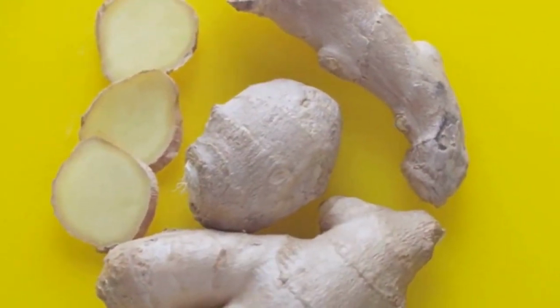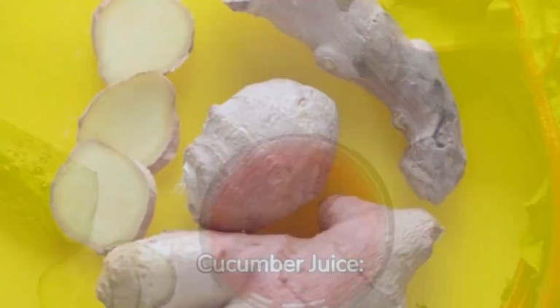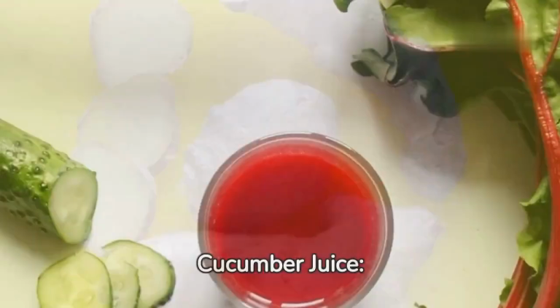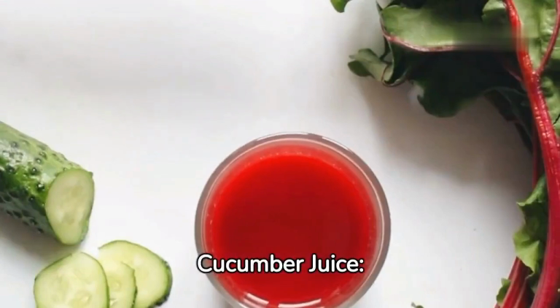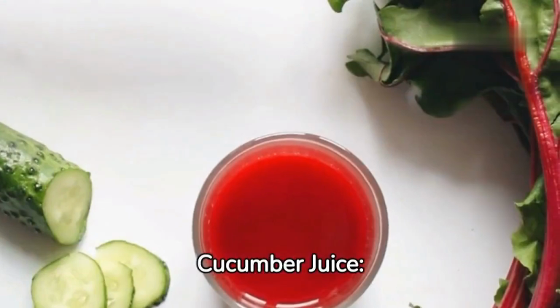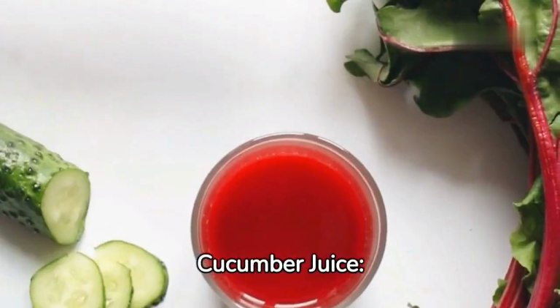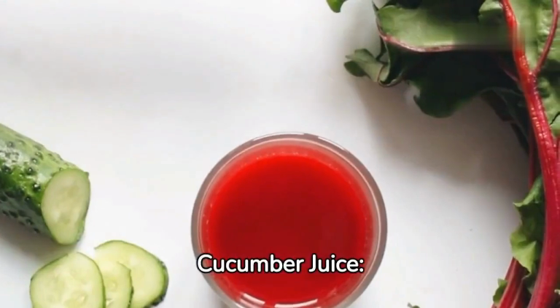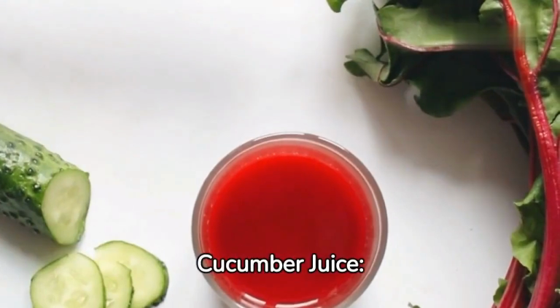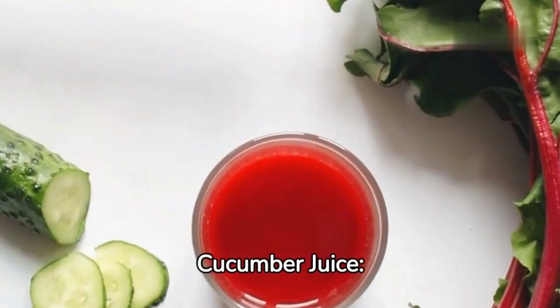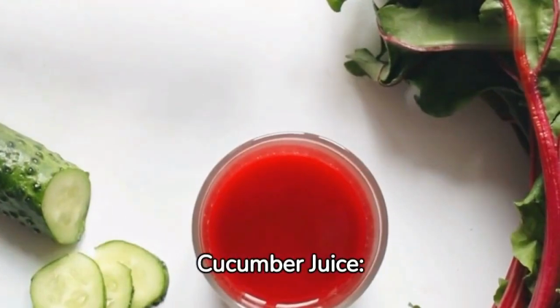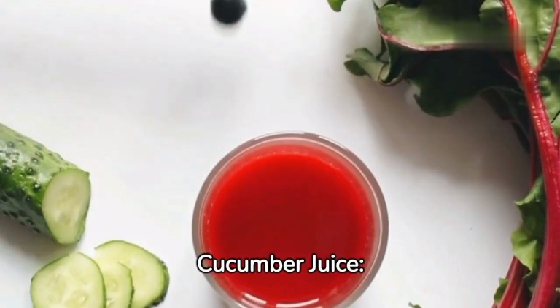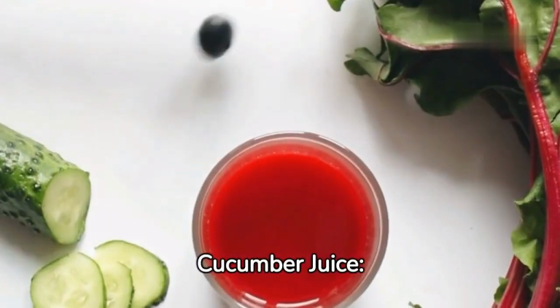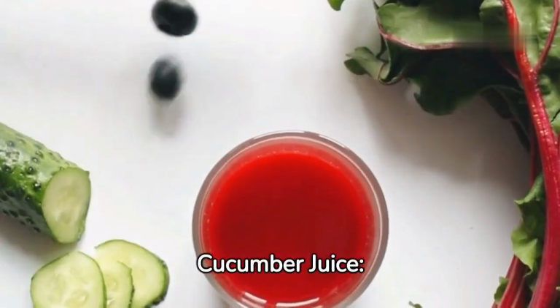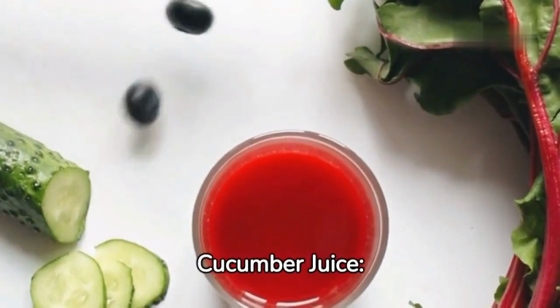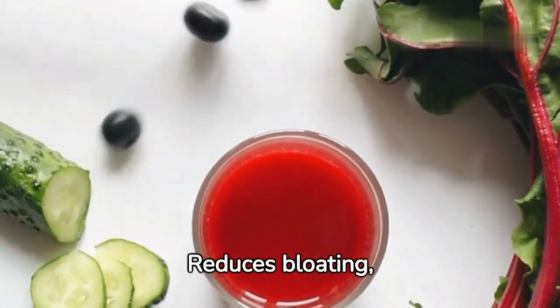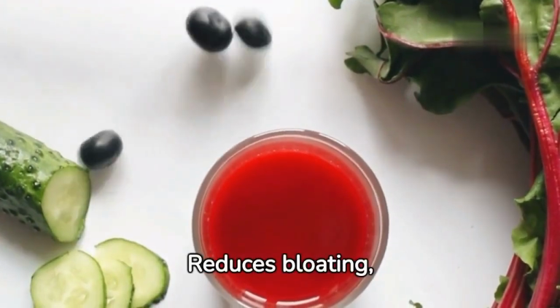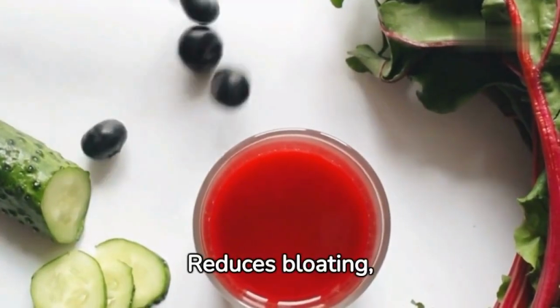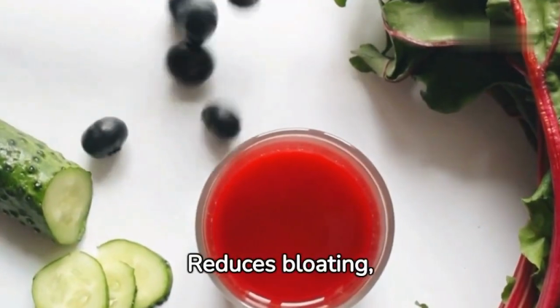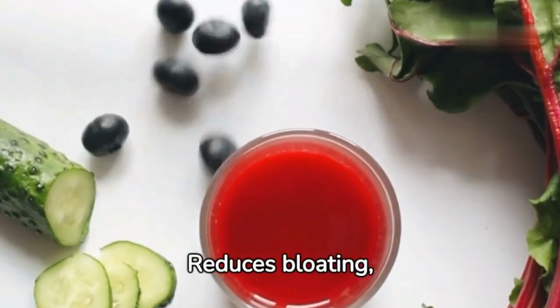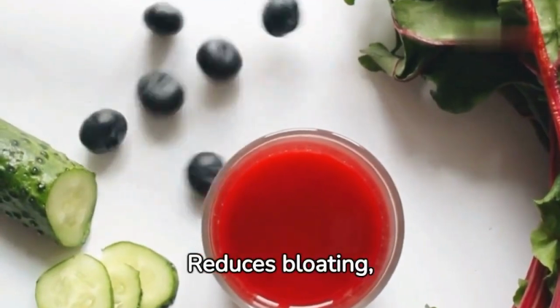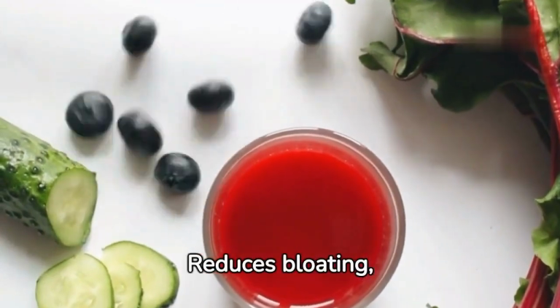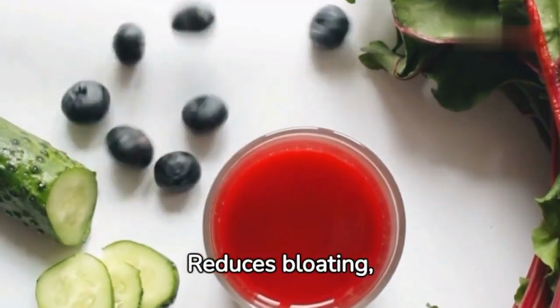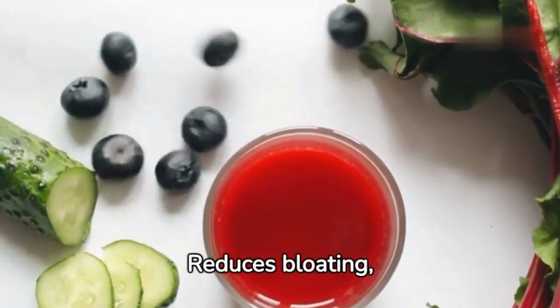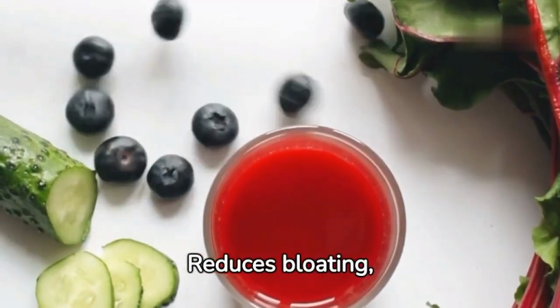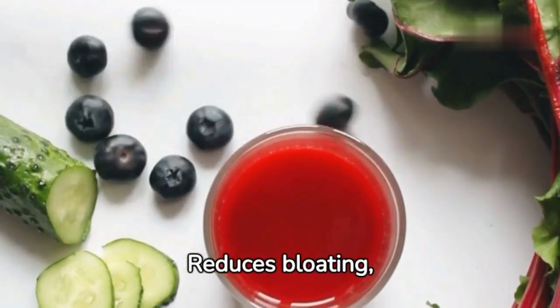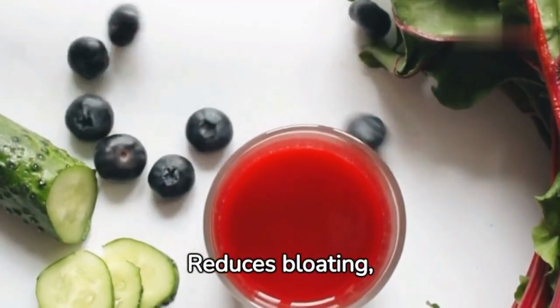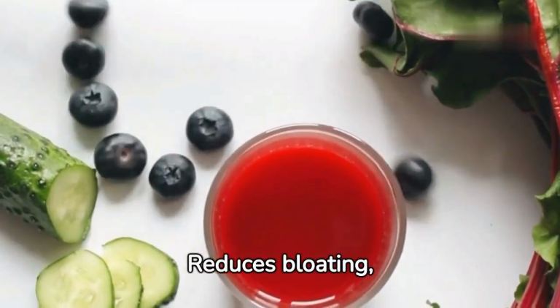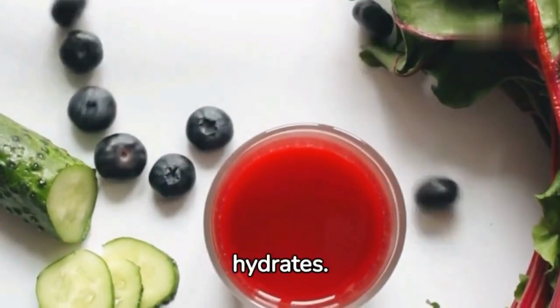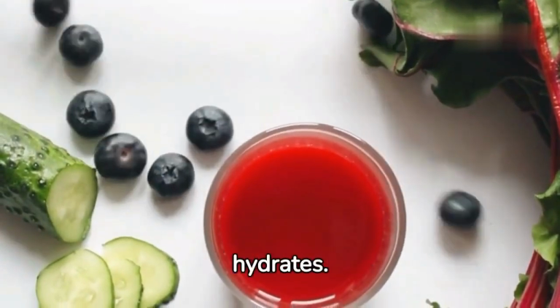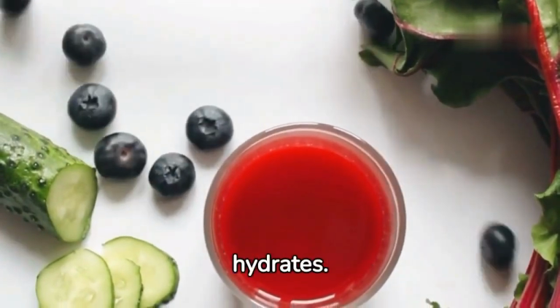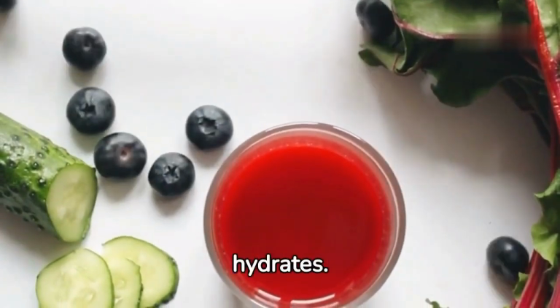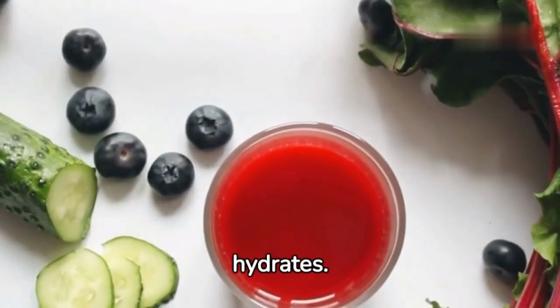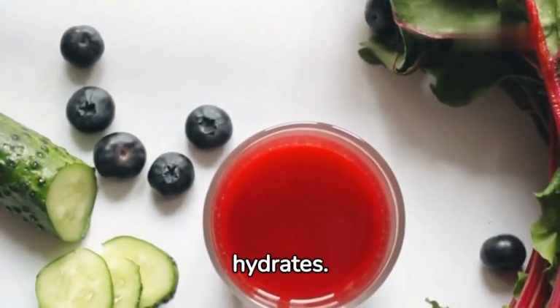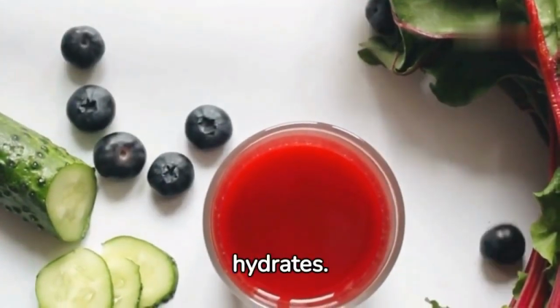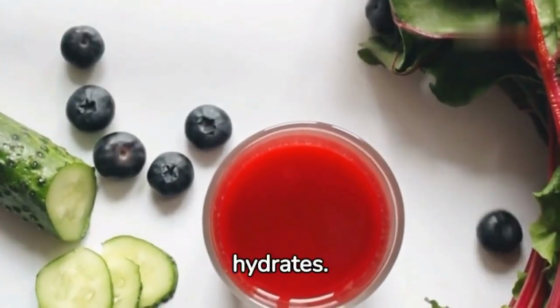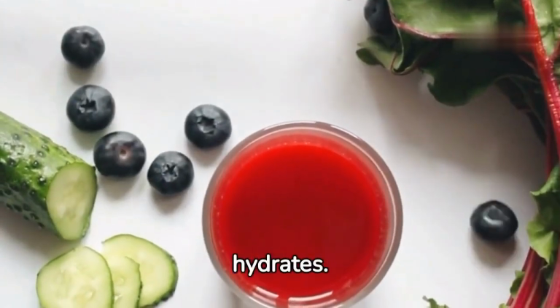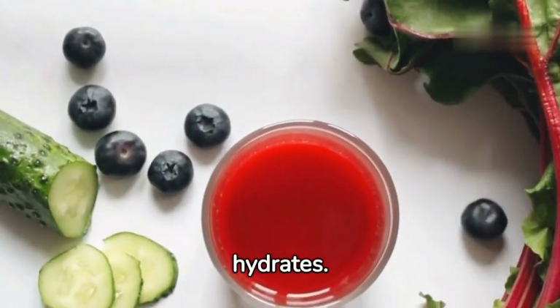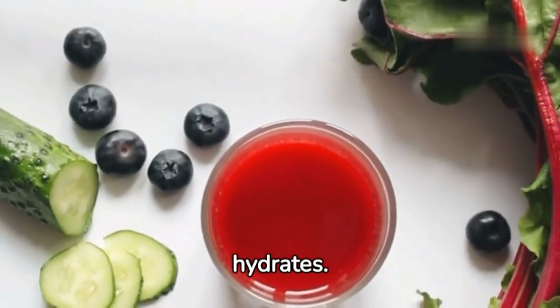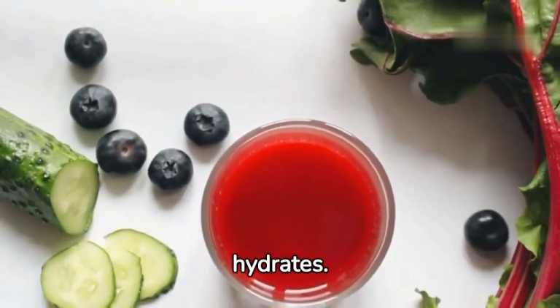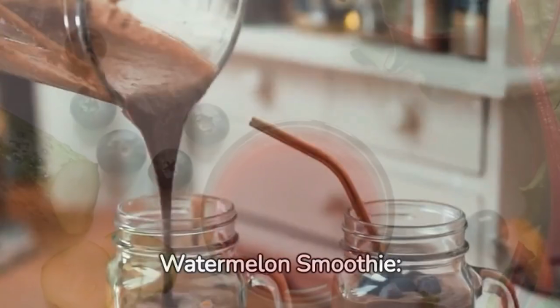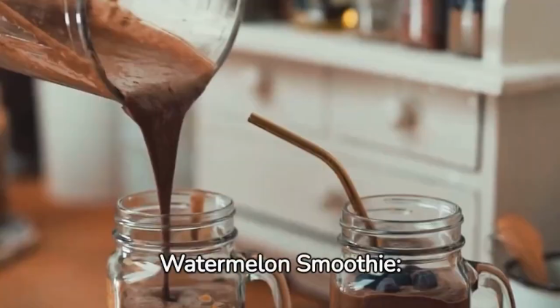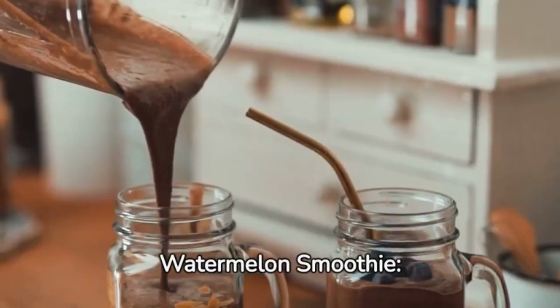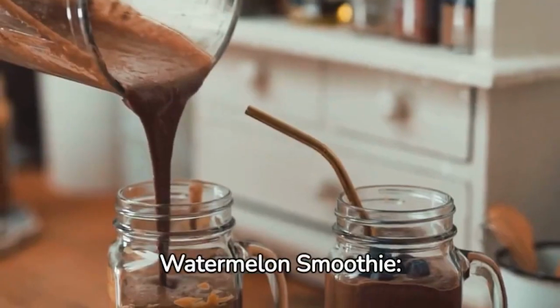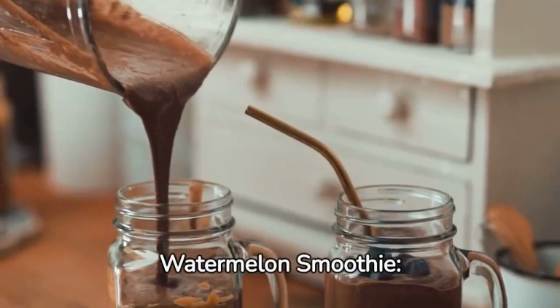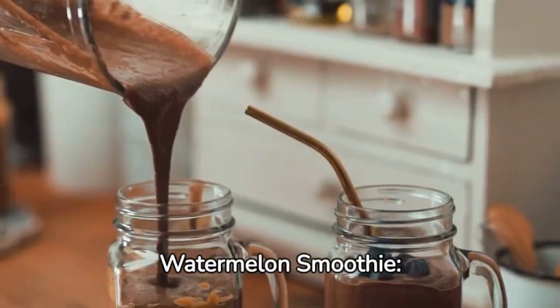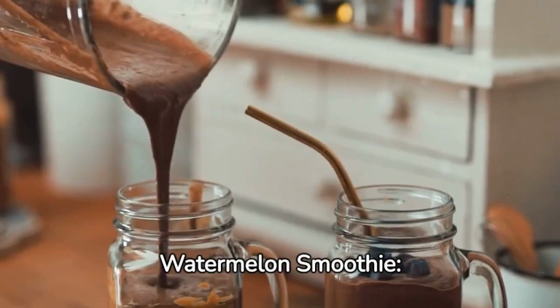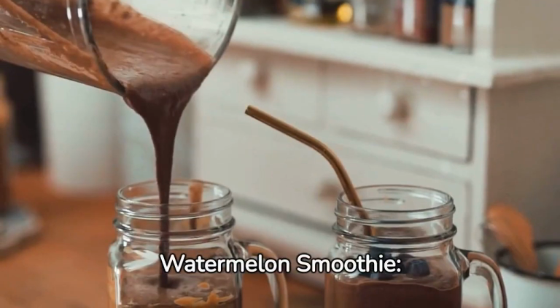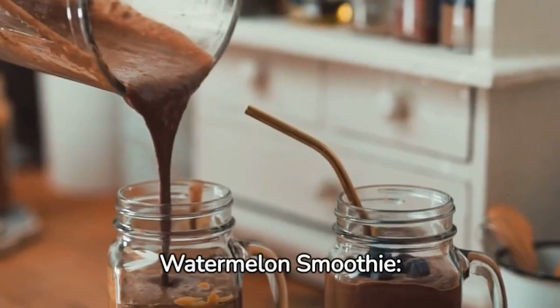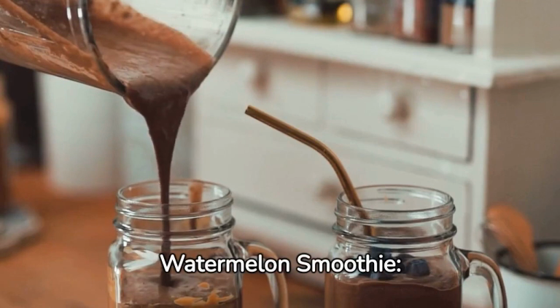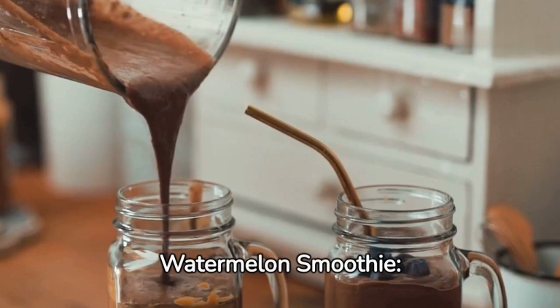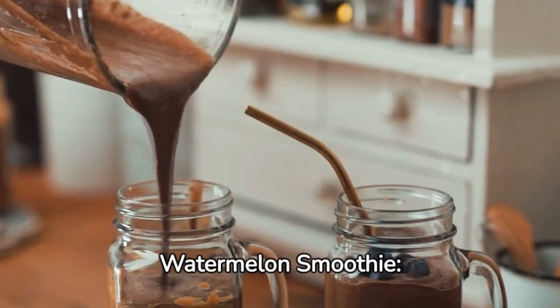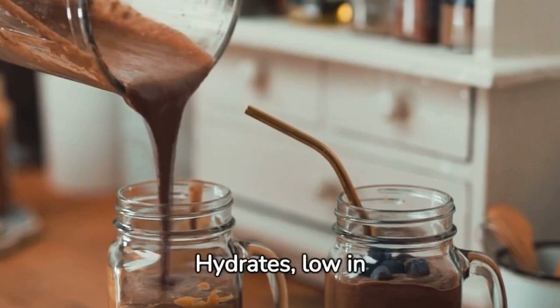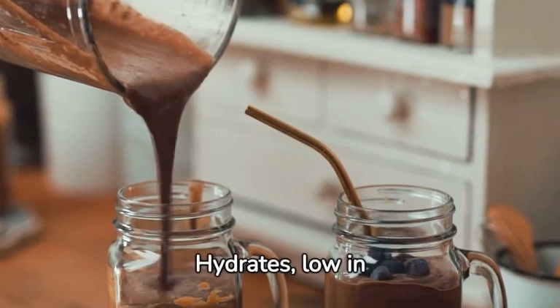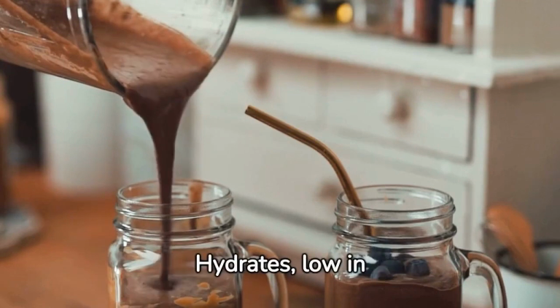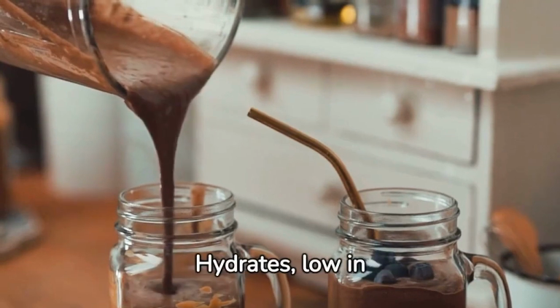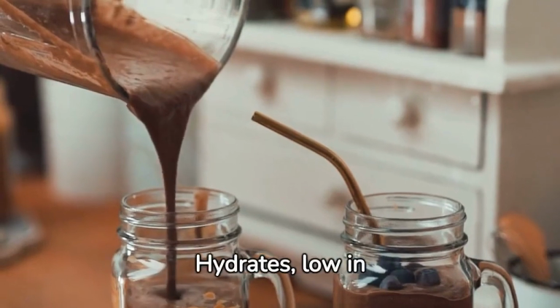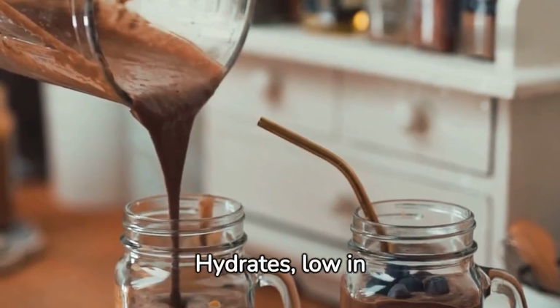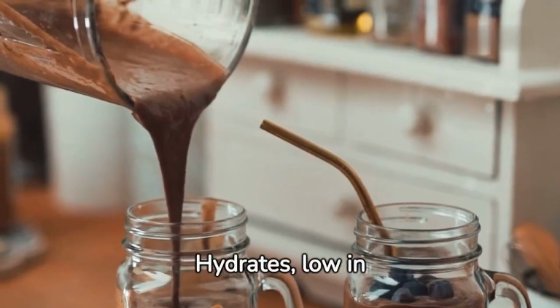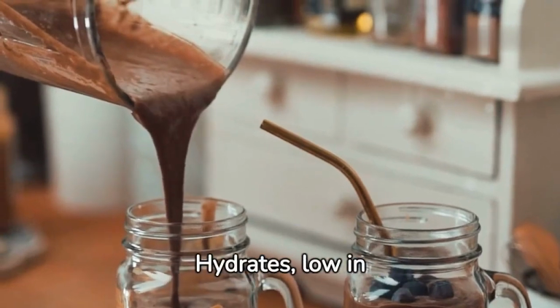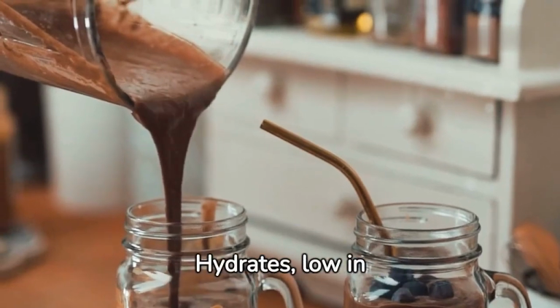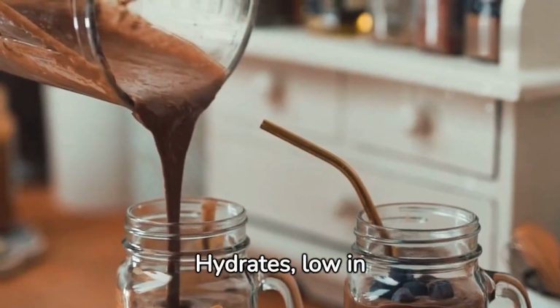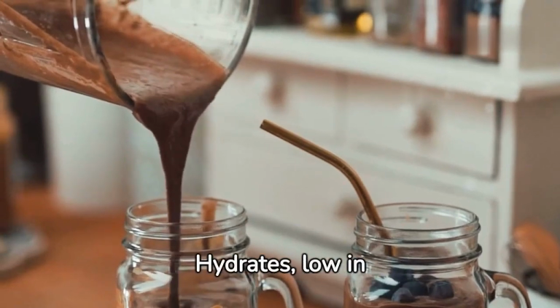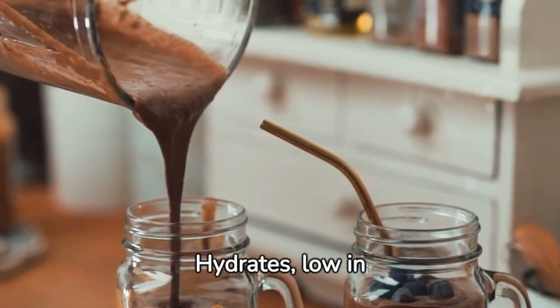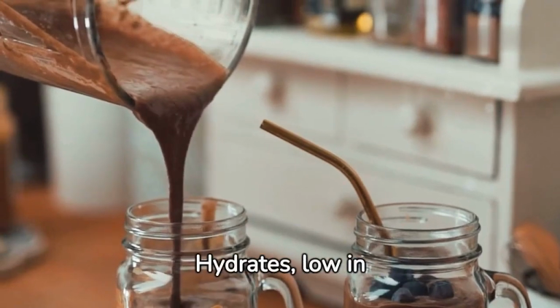Cucumber juice reduces bloating and hydrates. Watermelon smoothie hydrates and is low in calories.